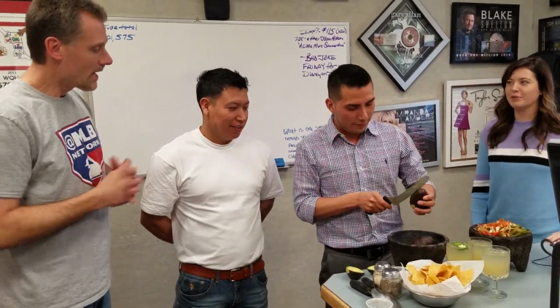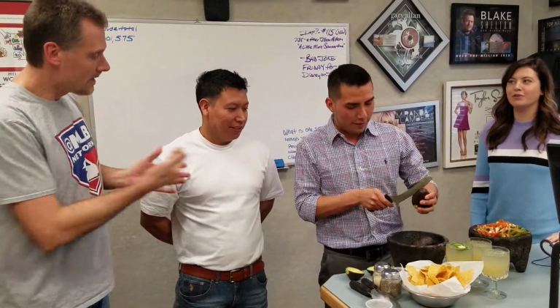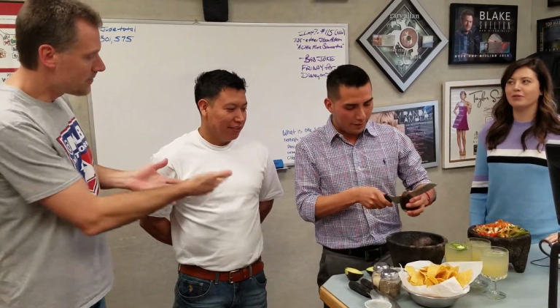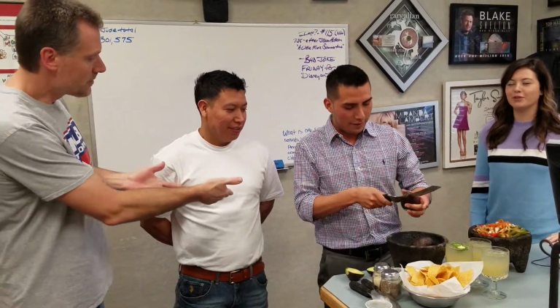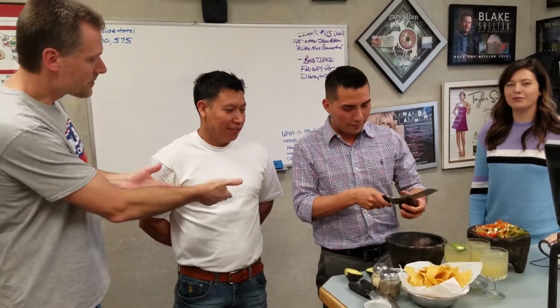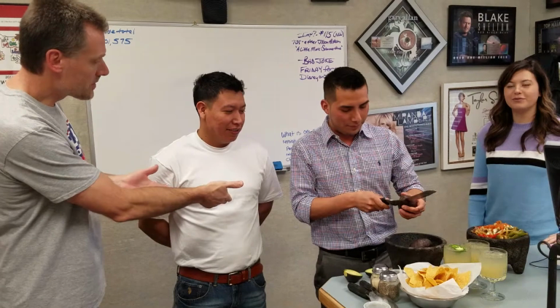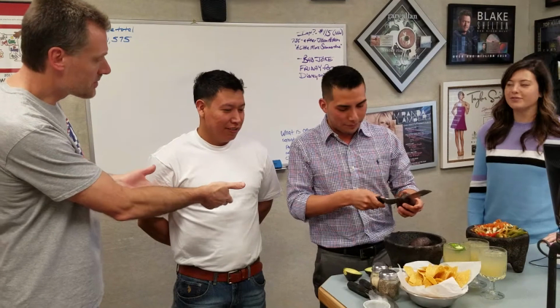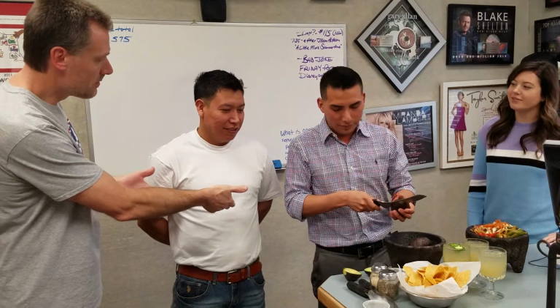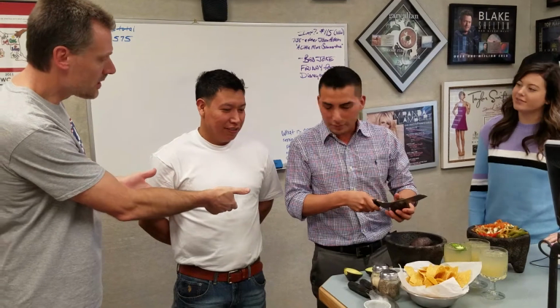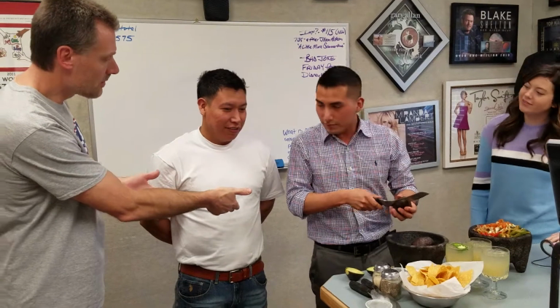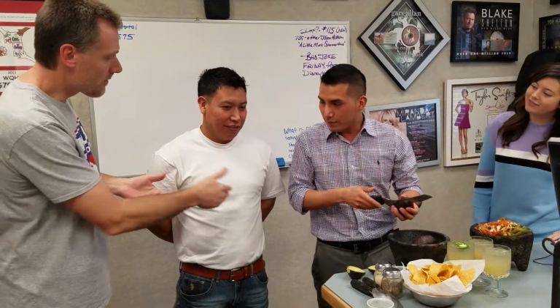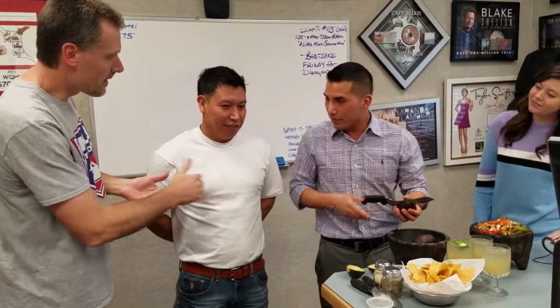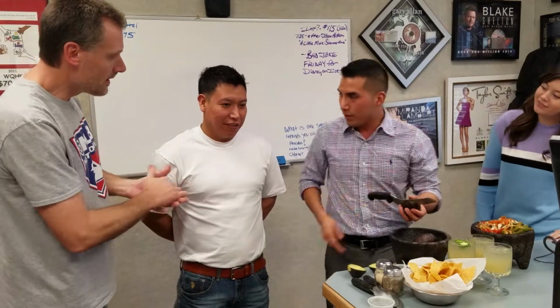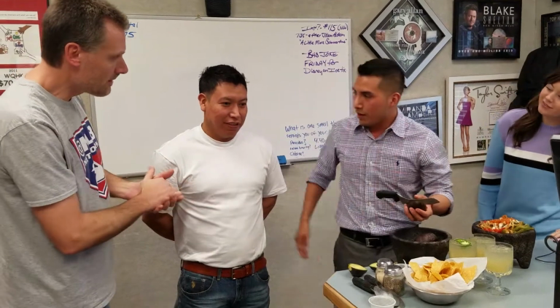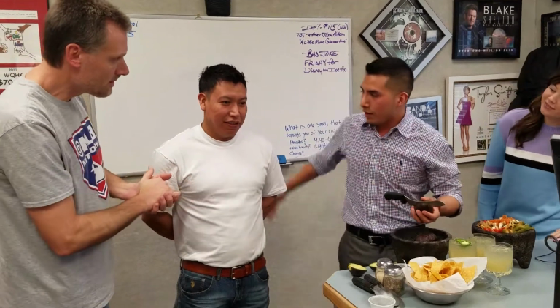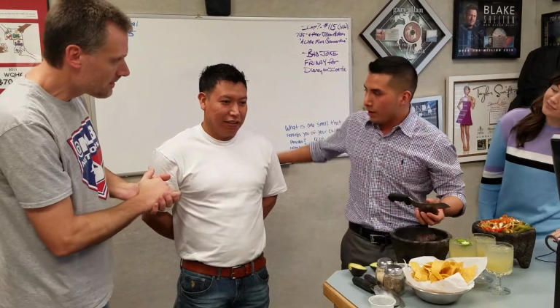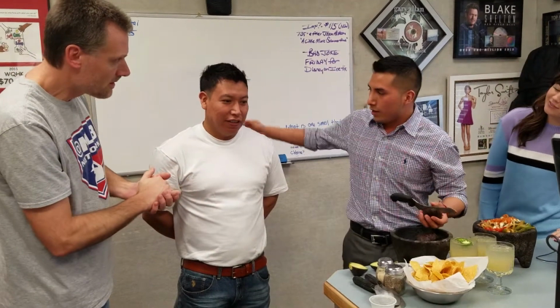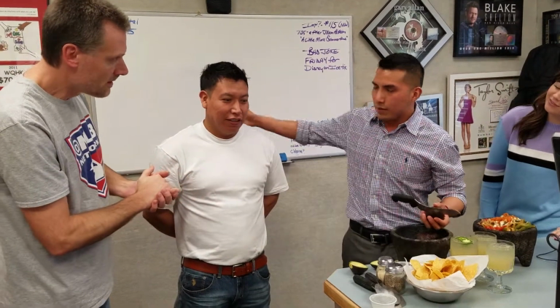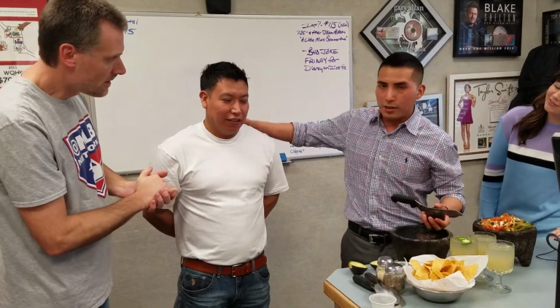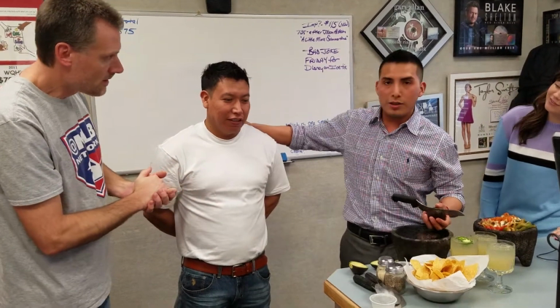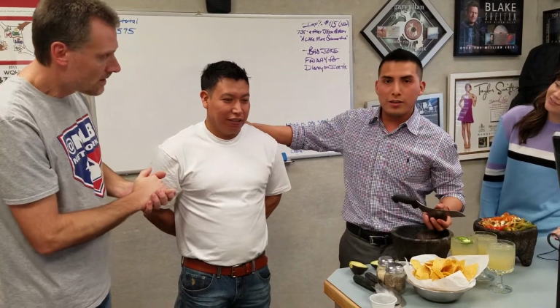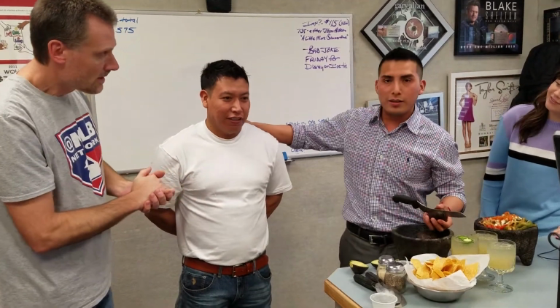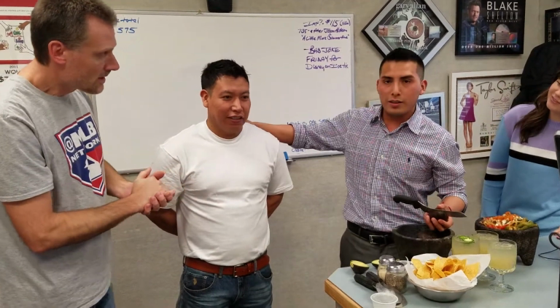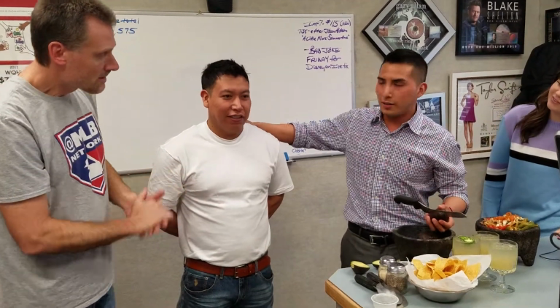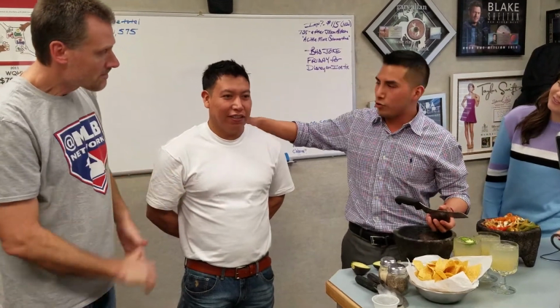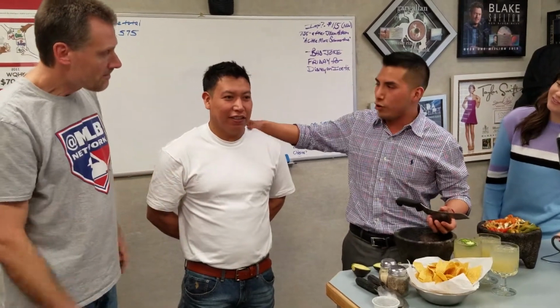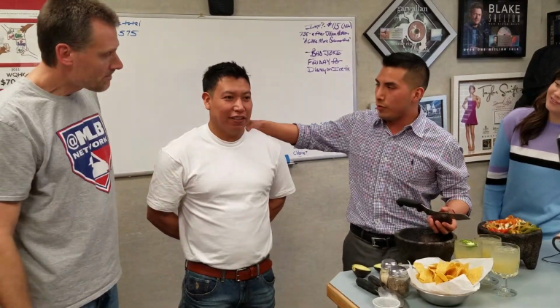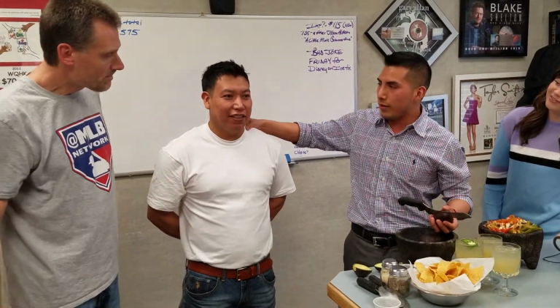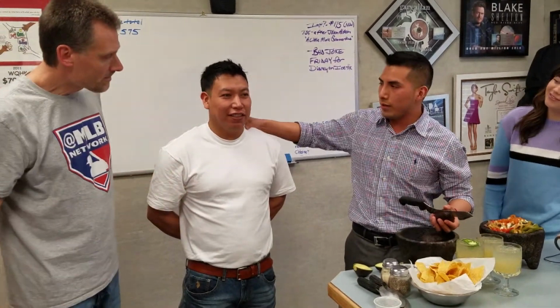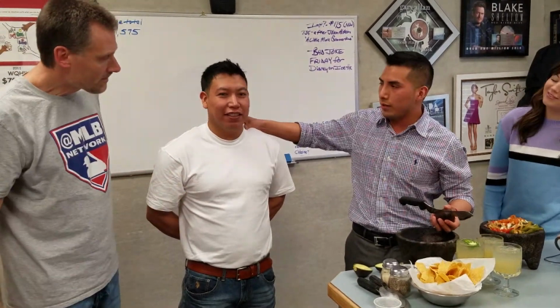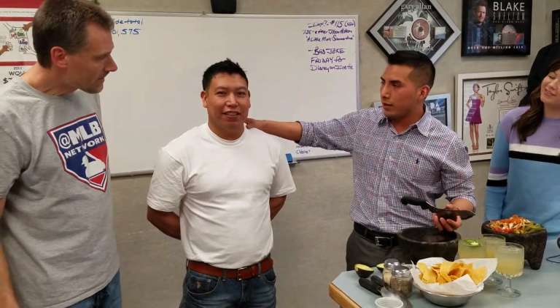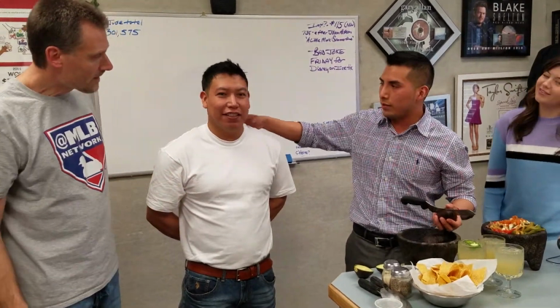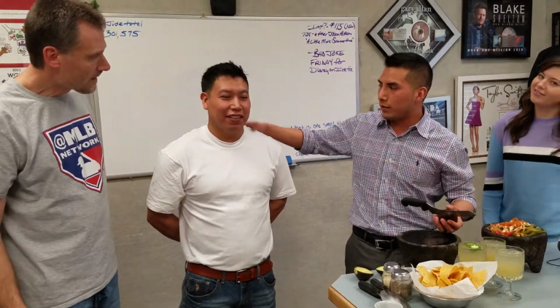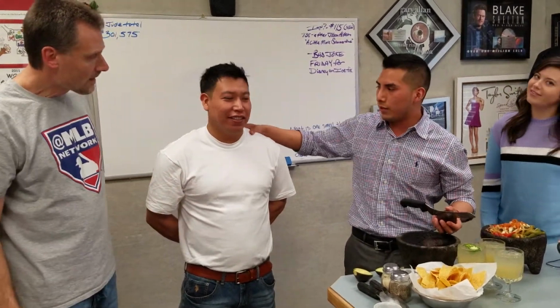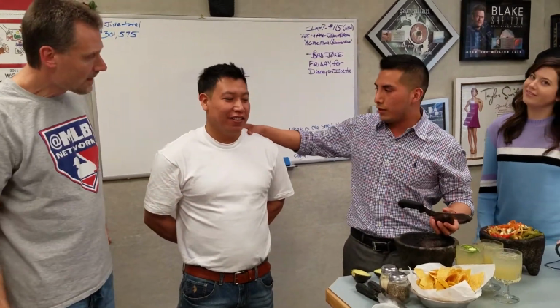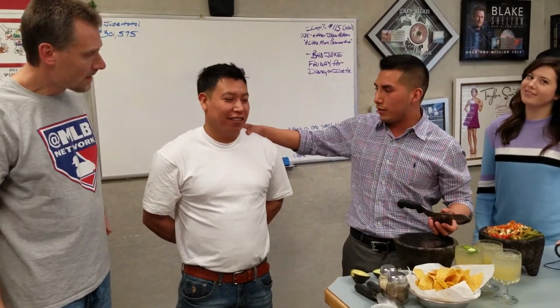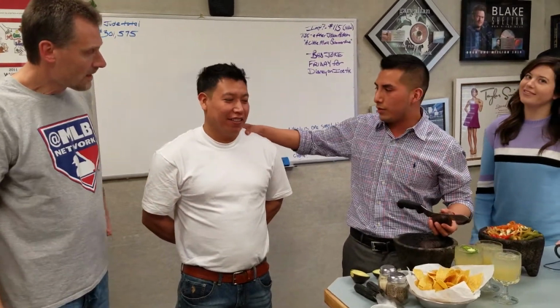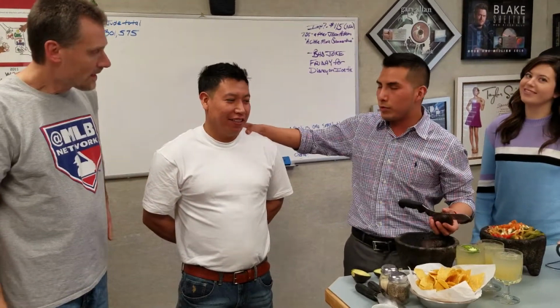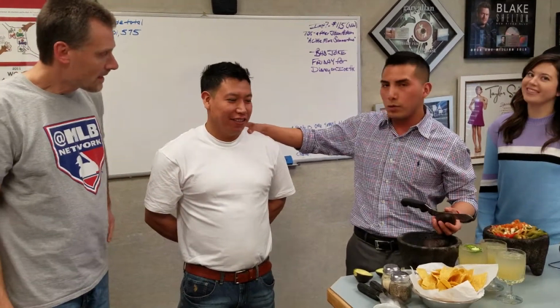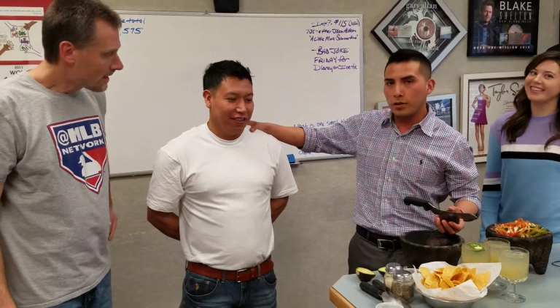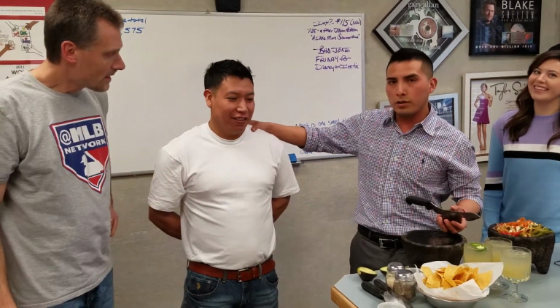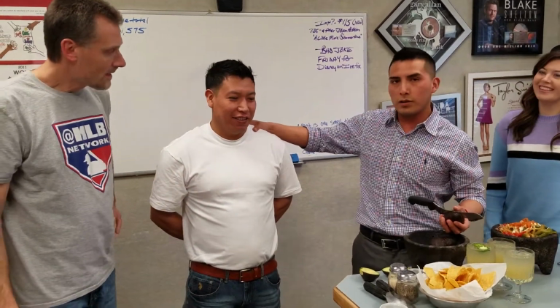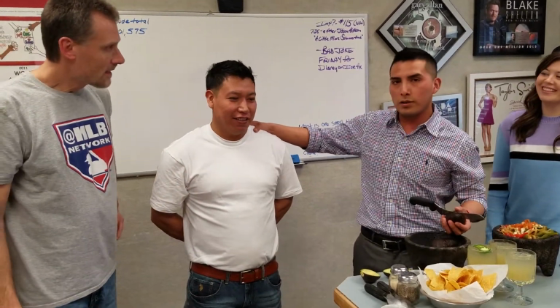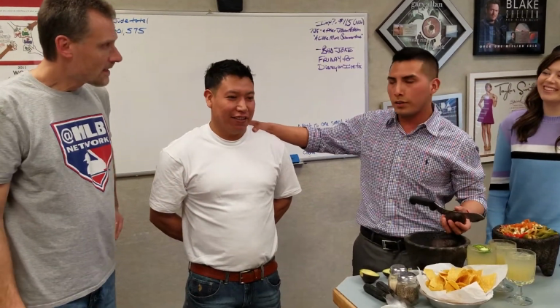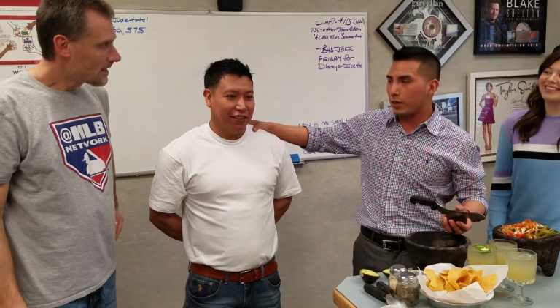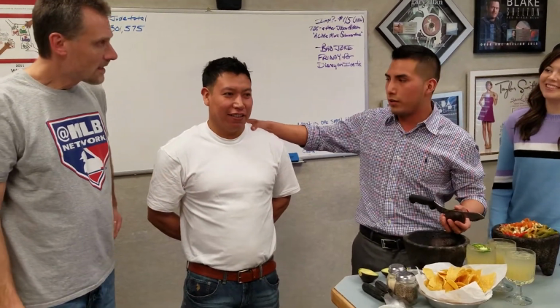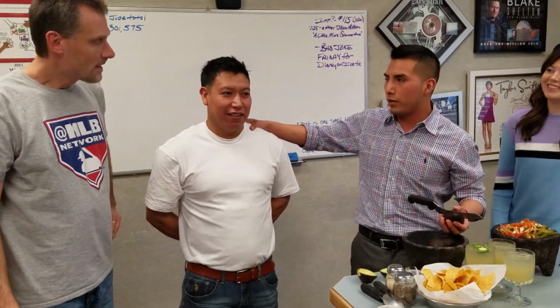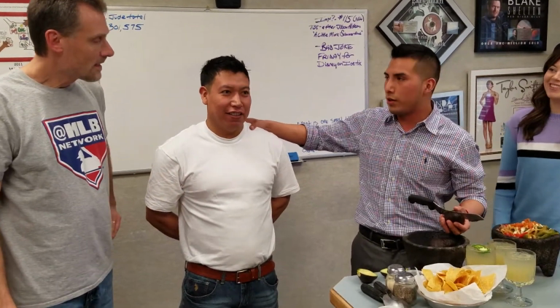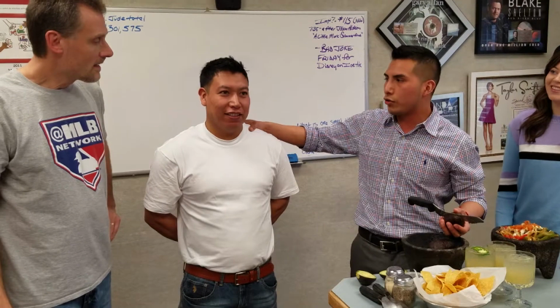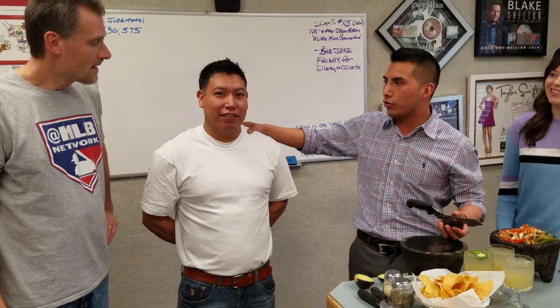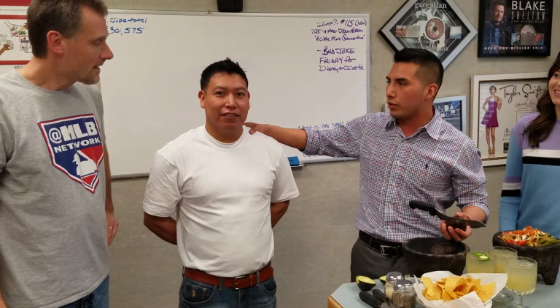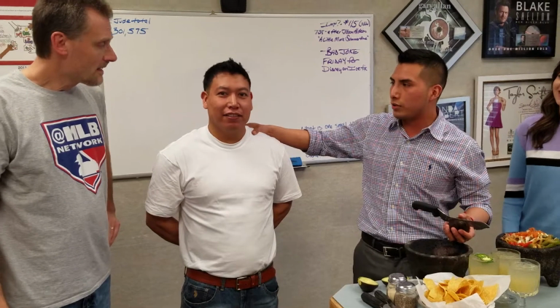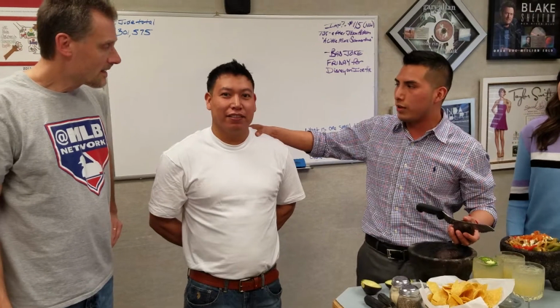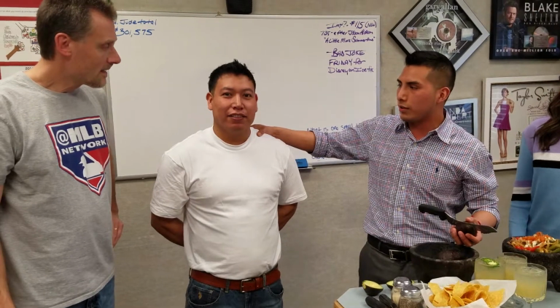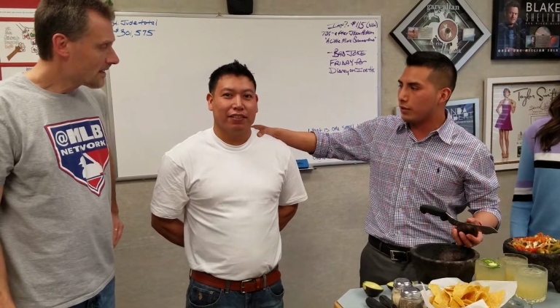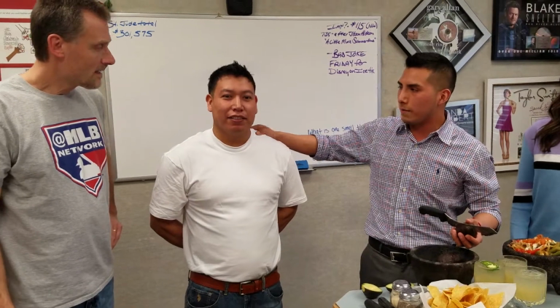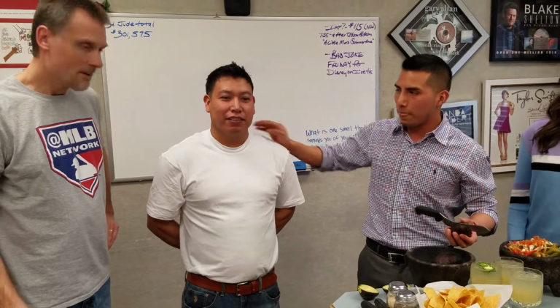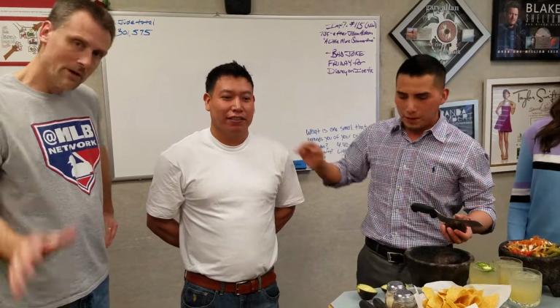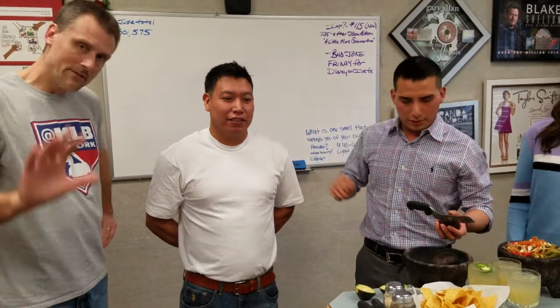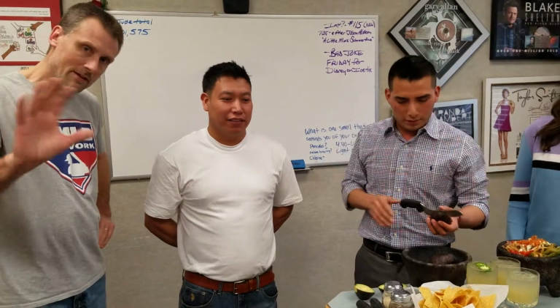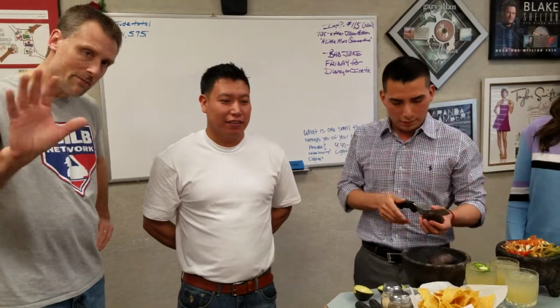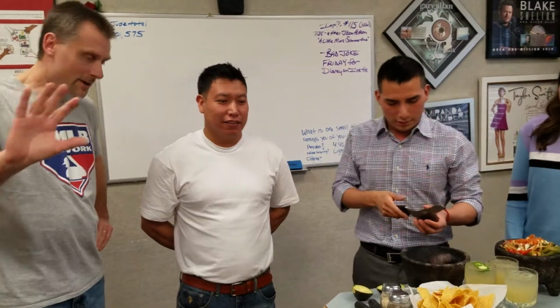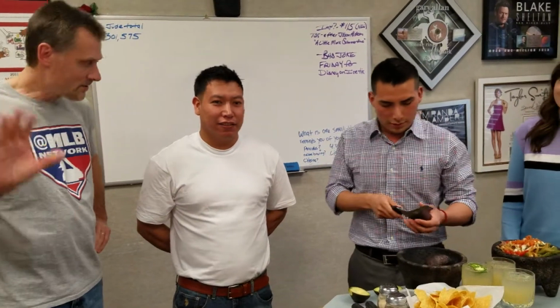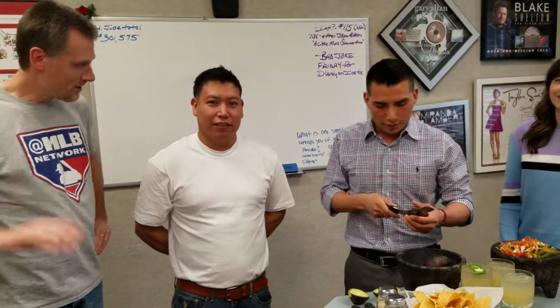And introduce us to your friend here. Jeremy. He's our number one cook there at Arco's Ristorante. Wave to everybody, Jeremy.